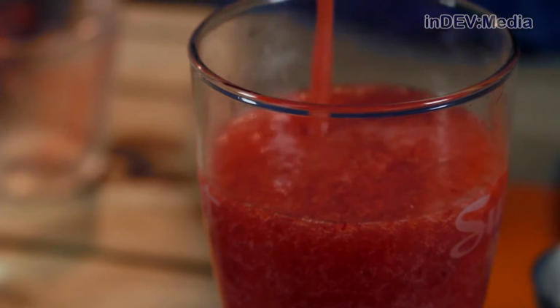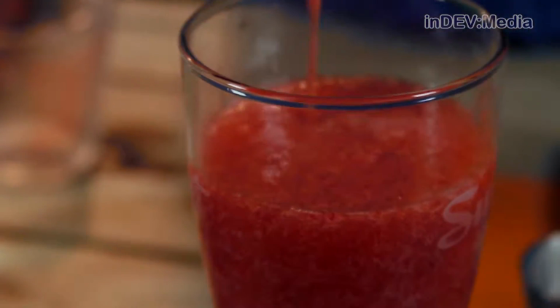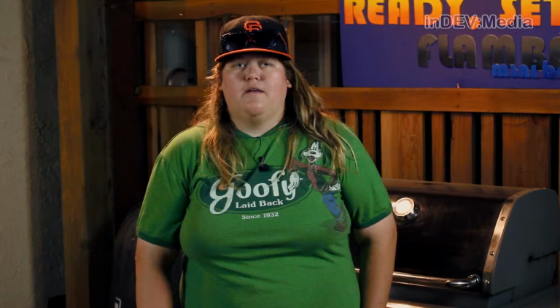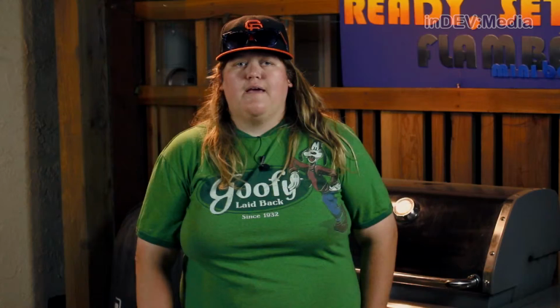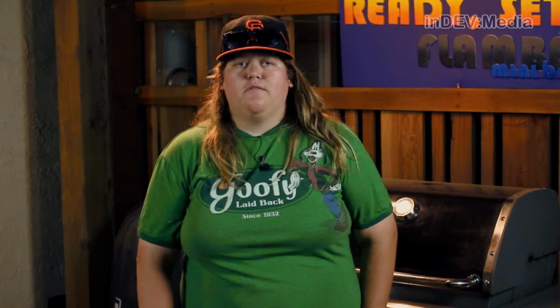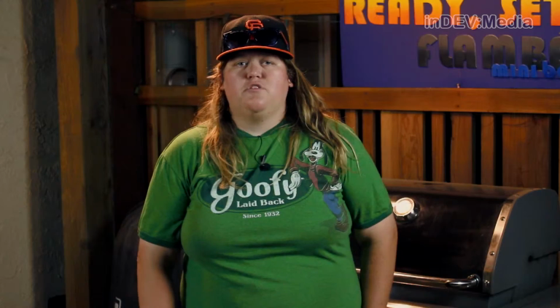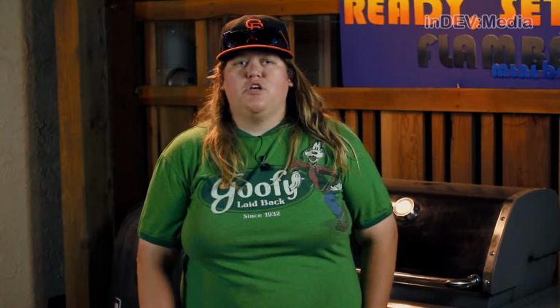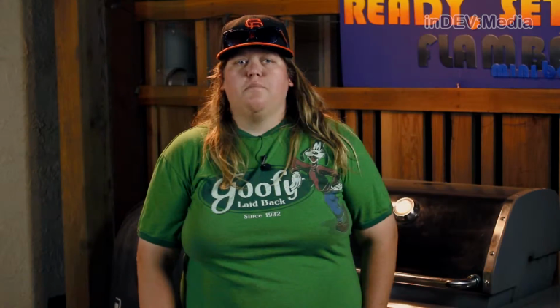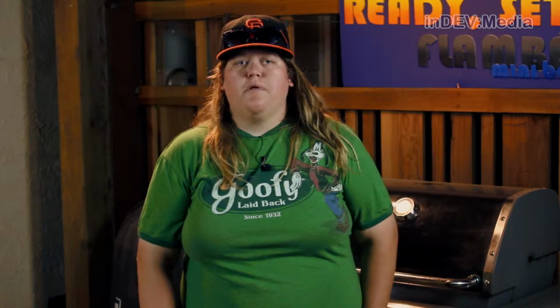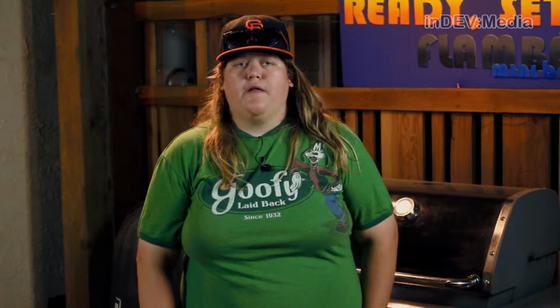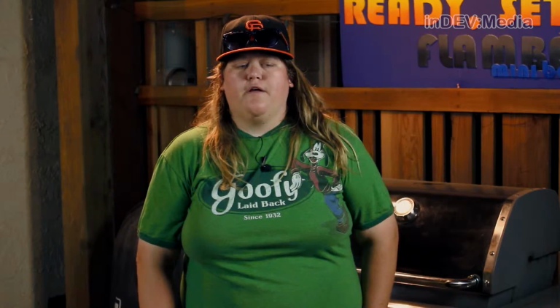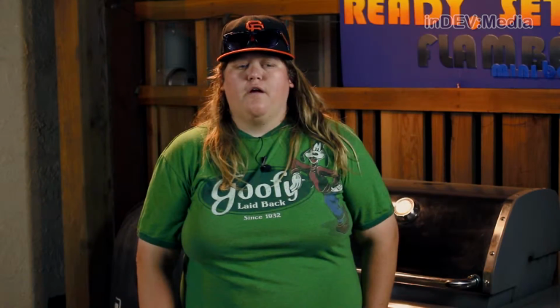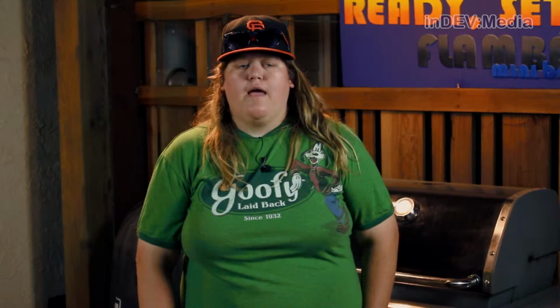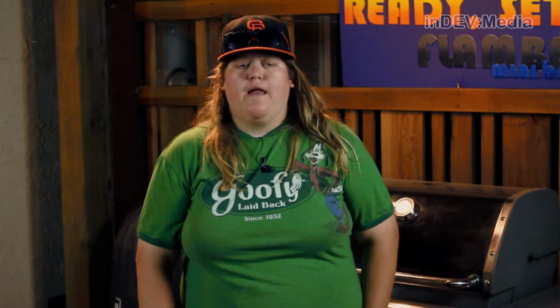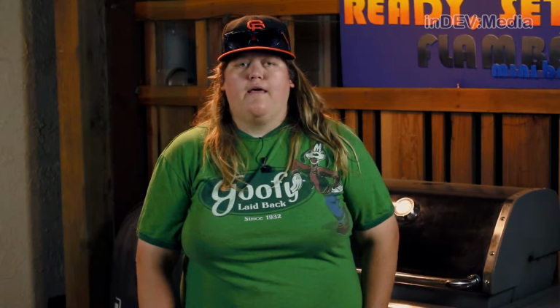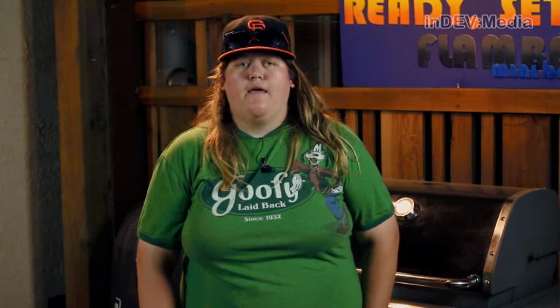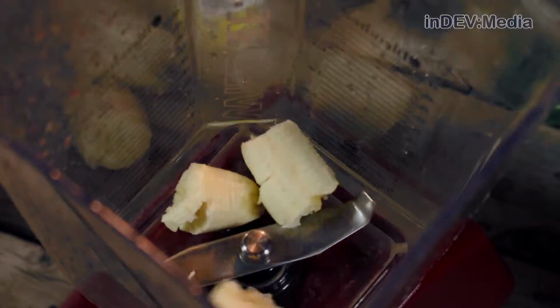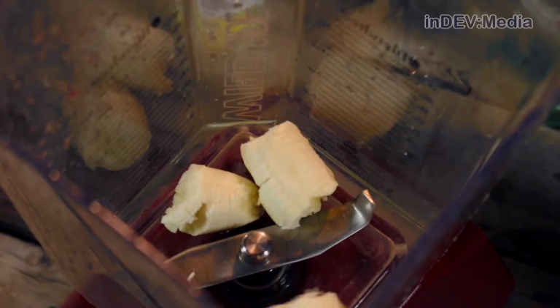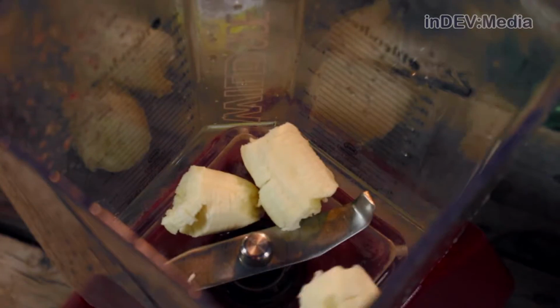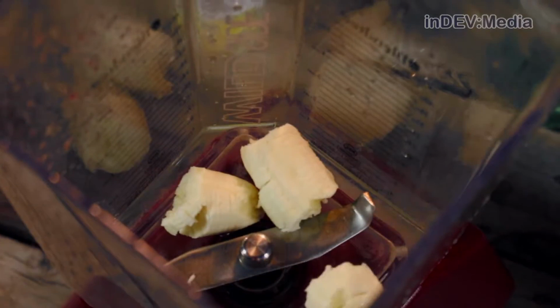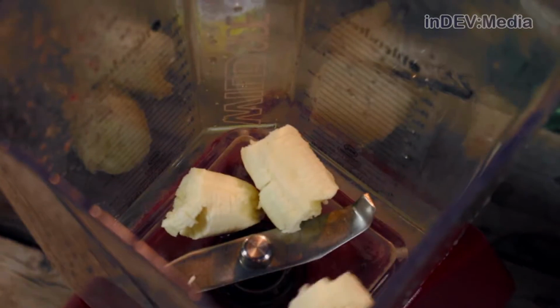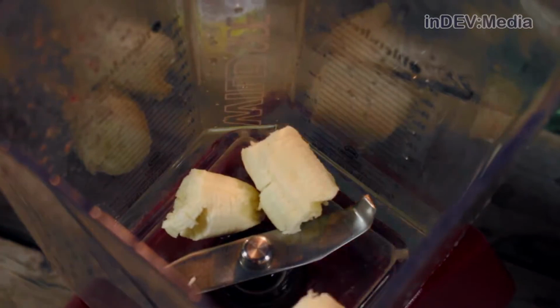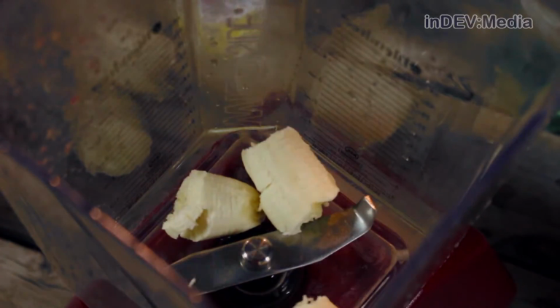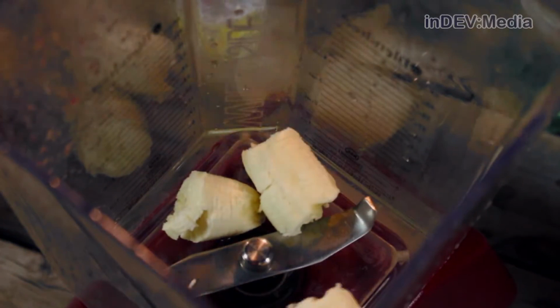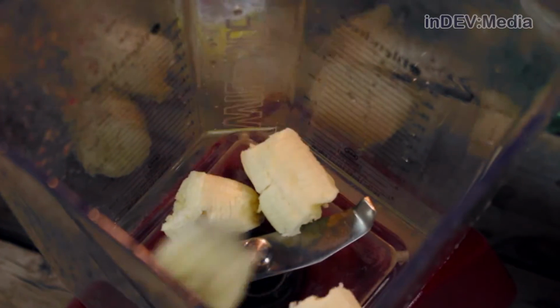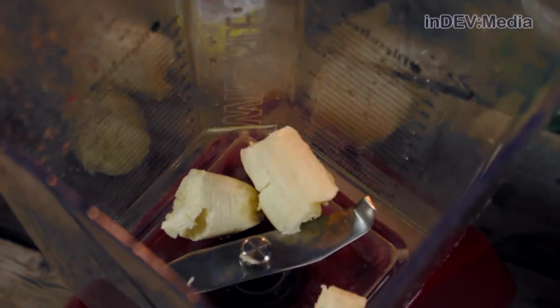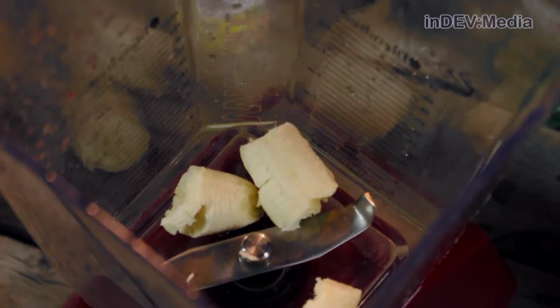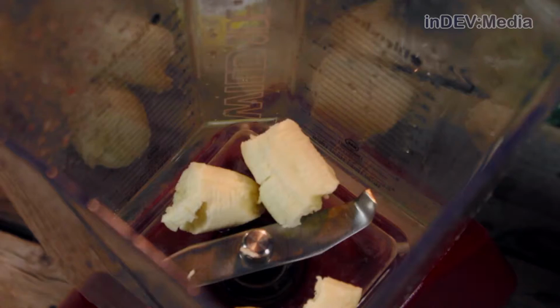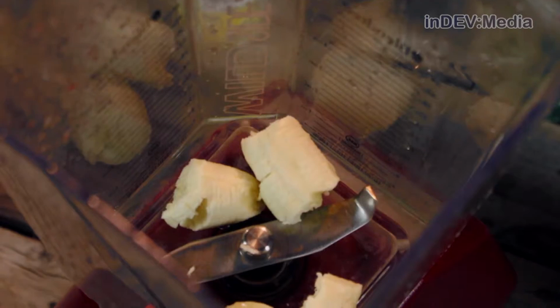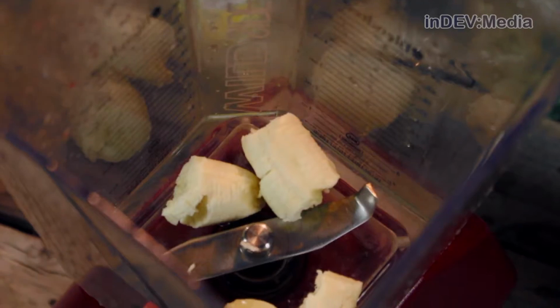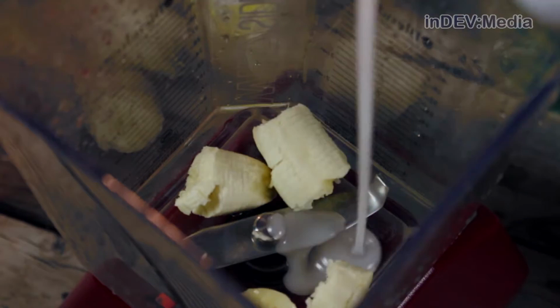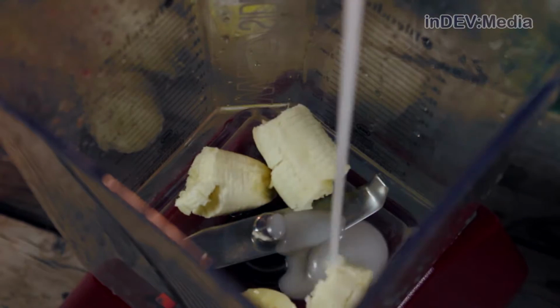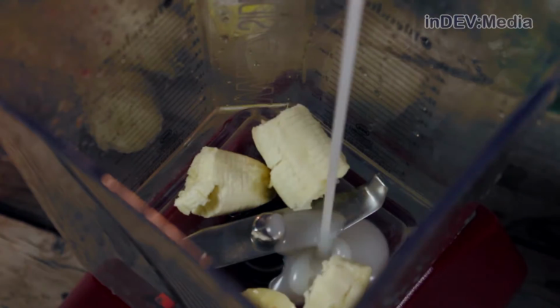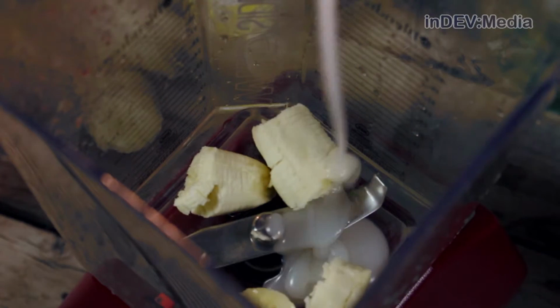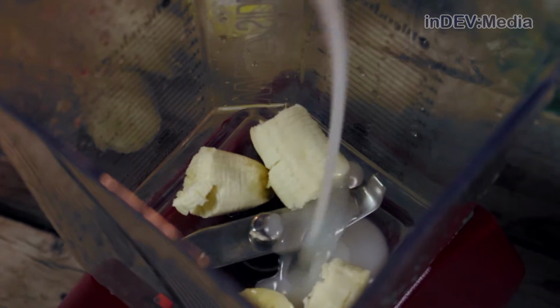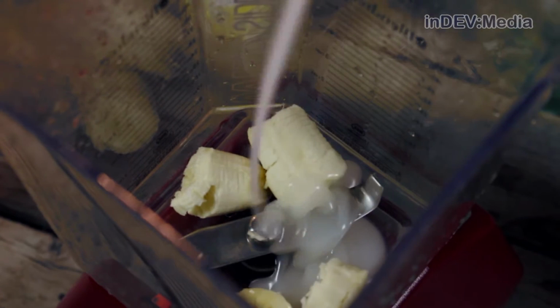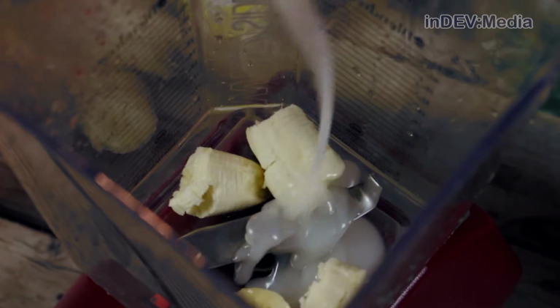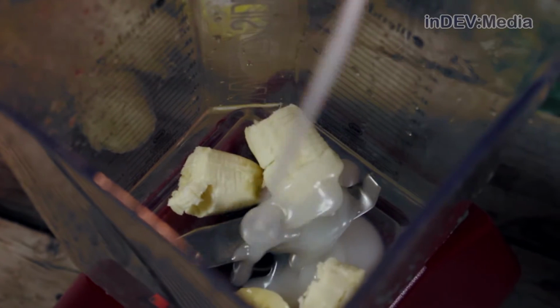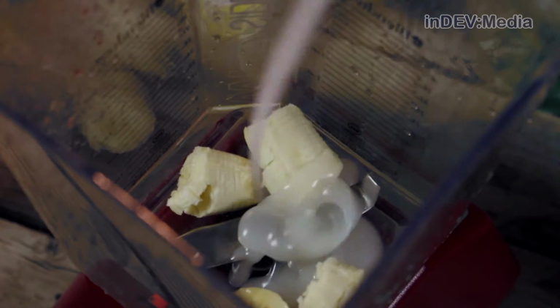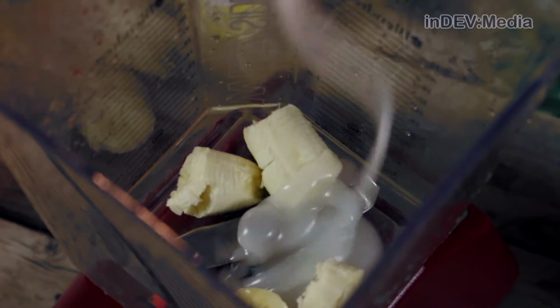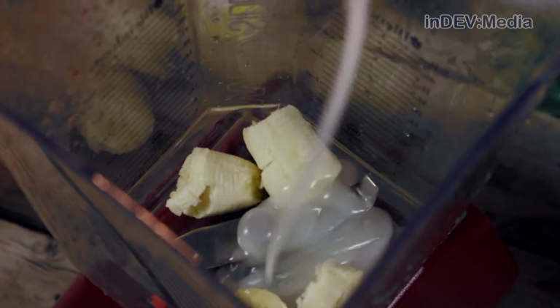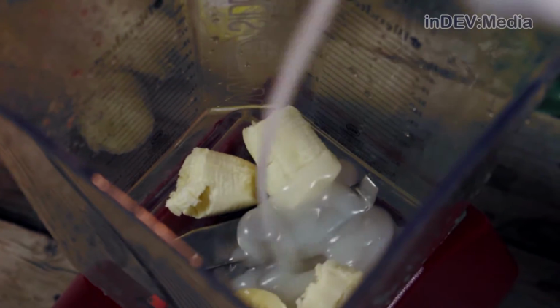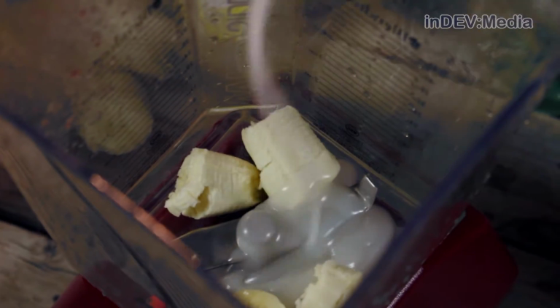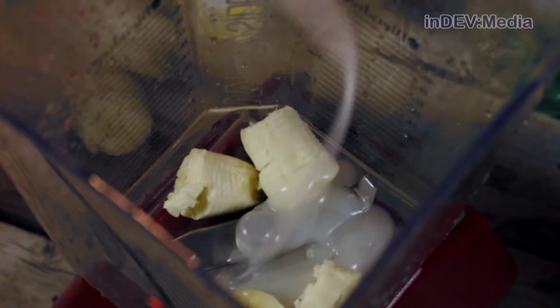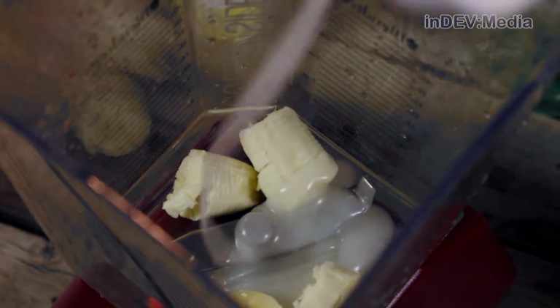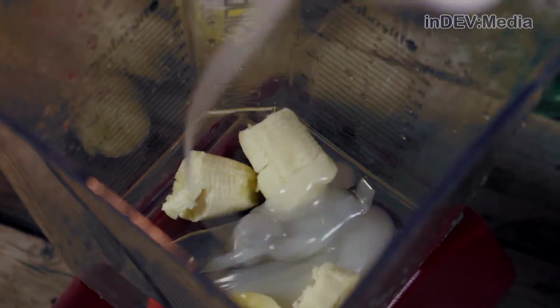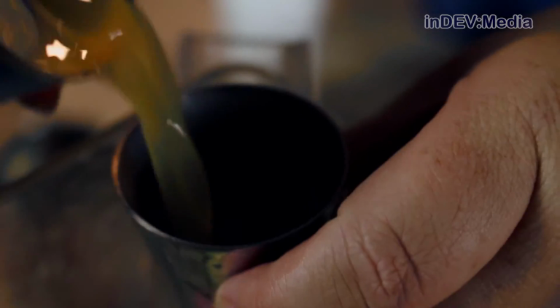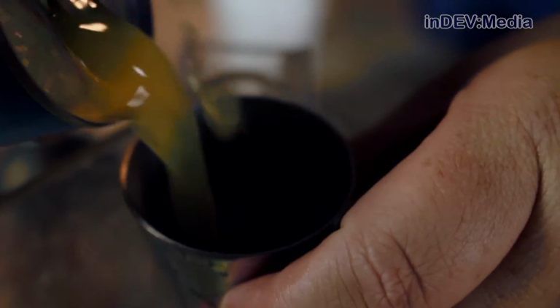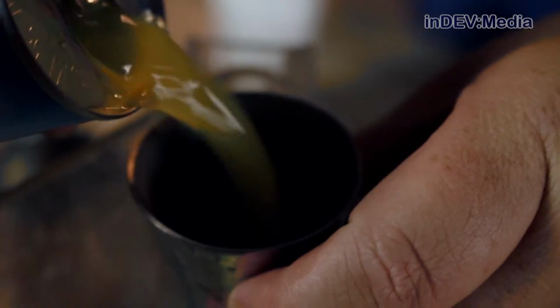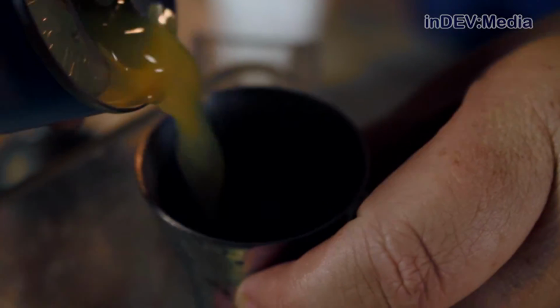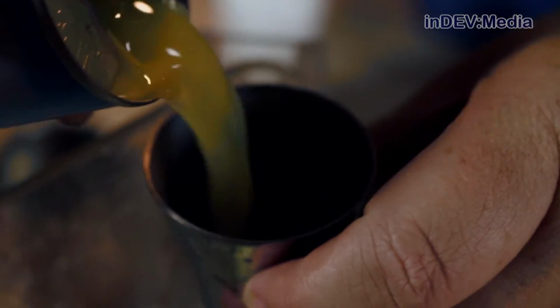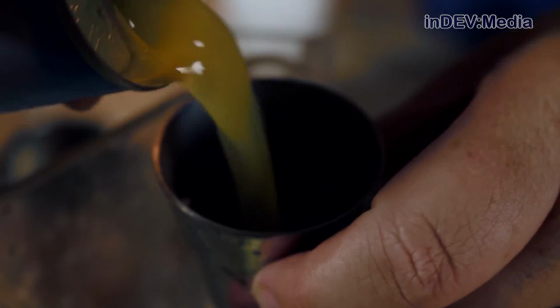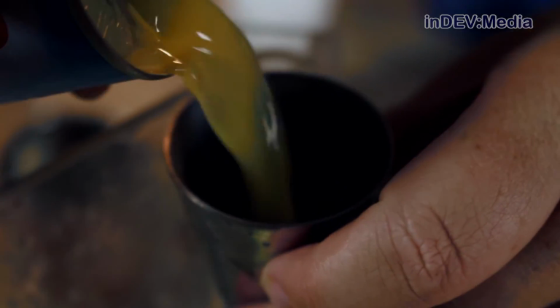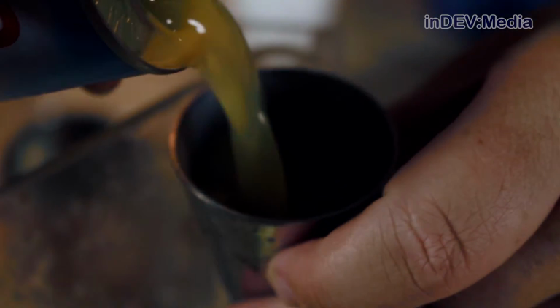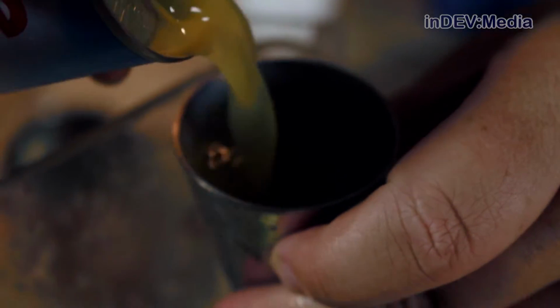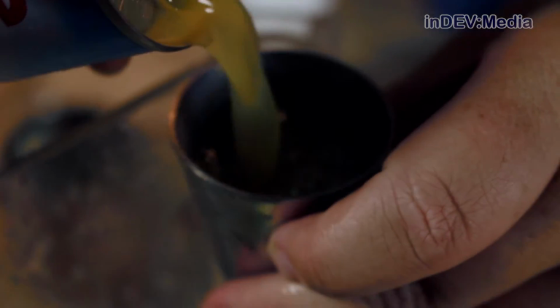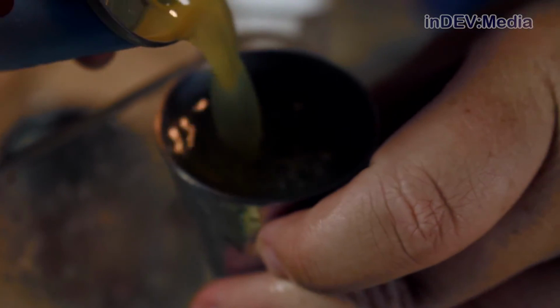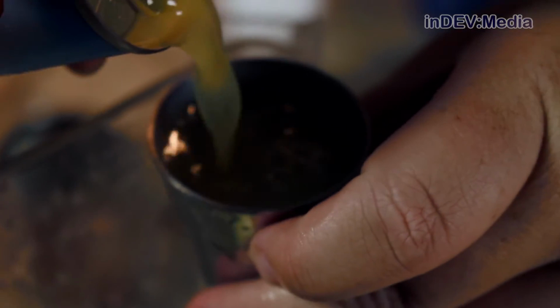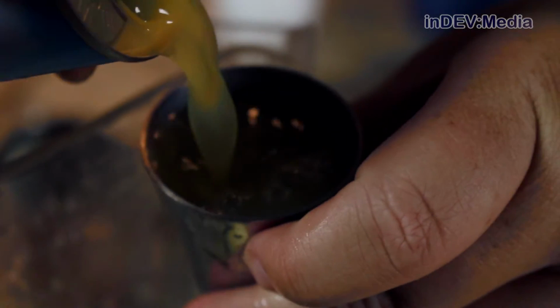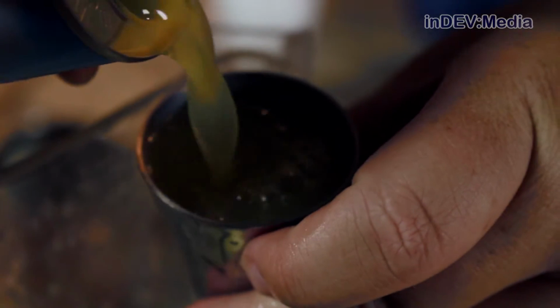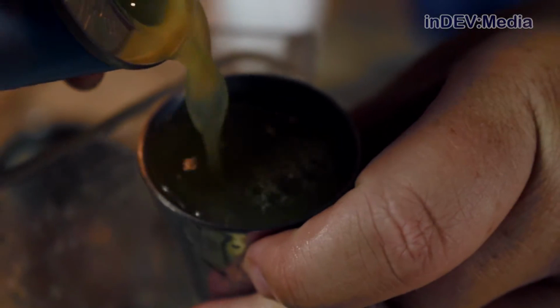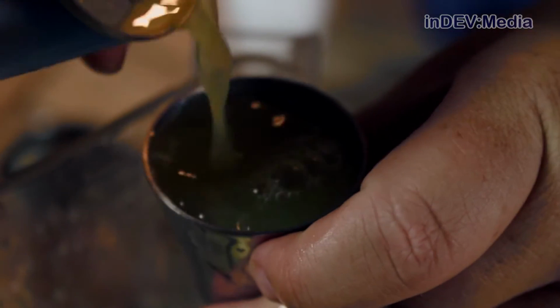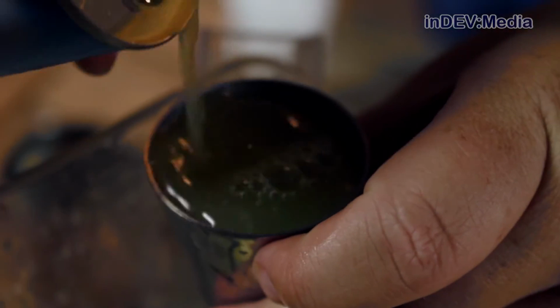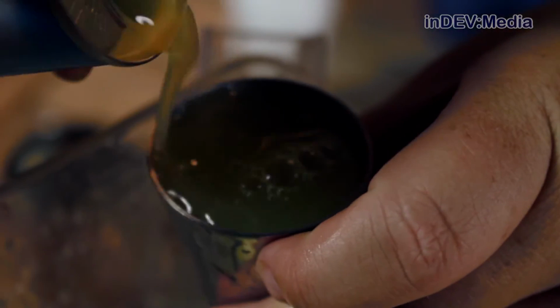Now, to your blender, add half a banana, coconut cream, and pineapple juice and blend until smooth.